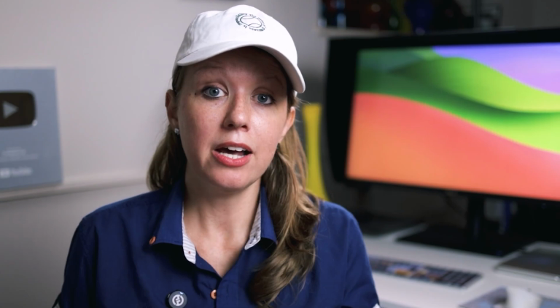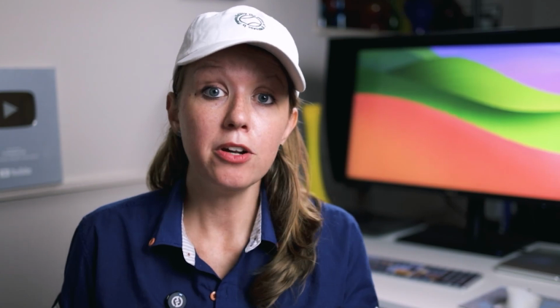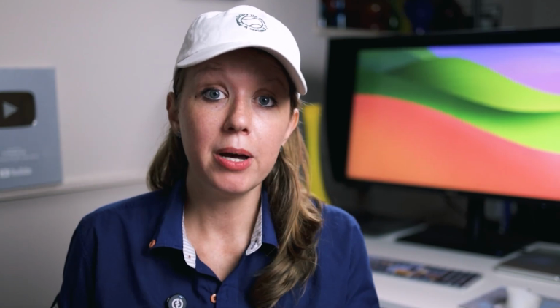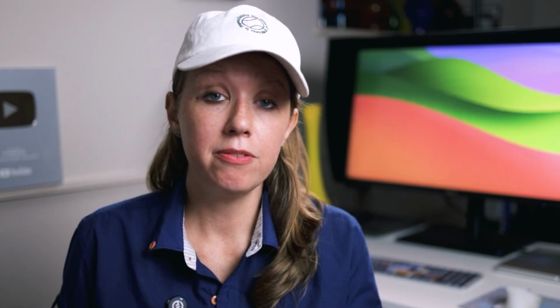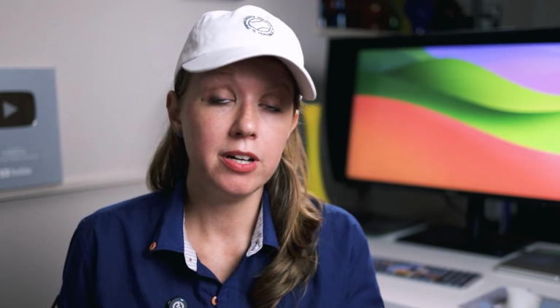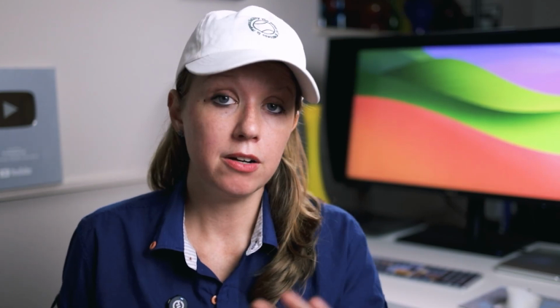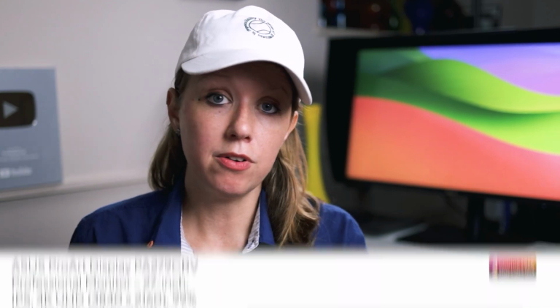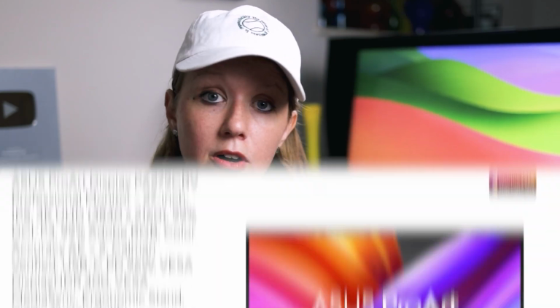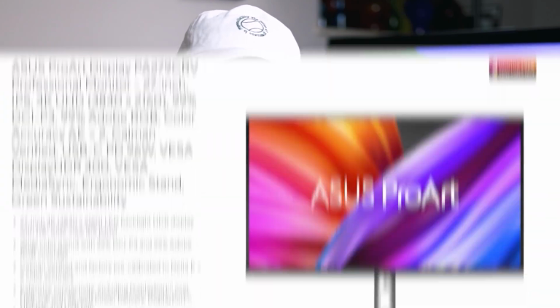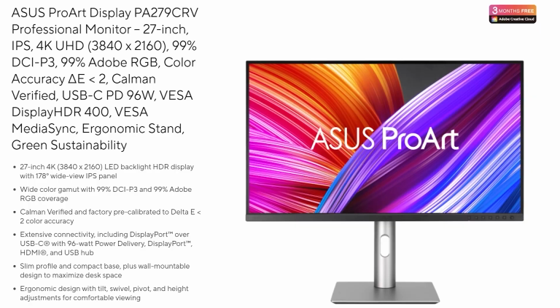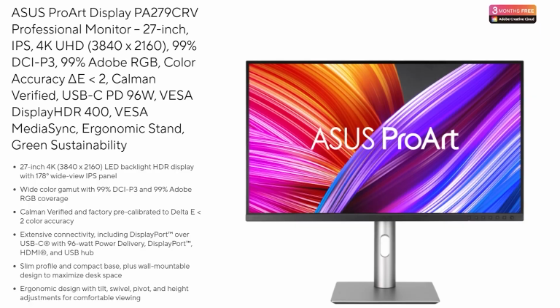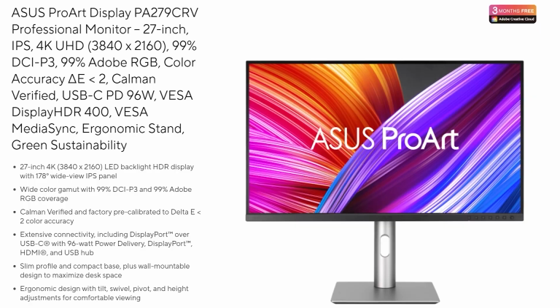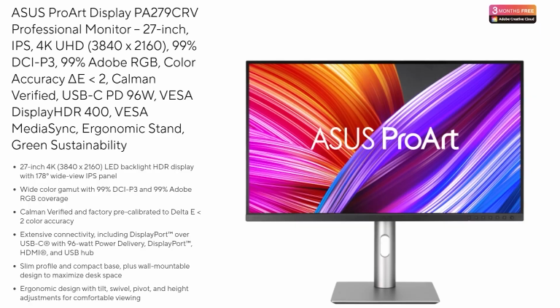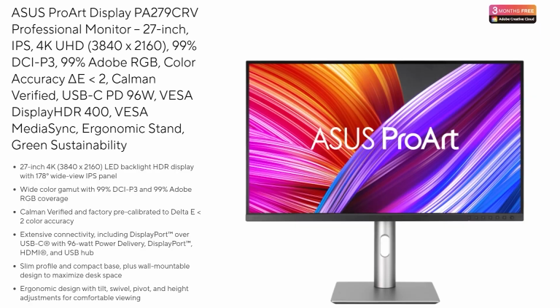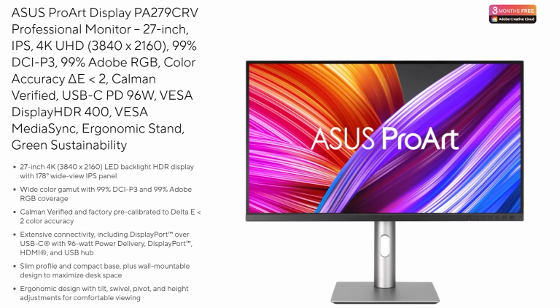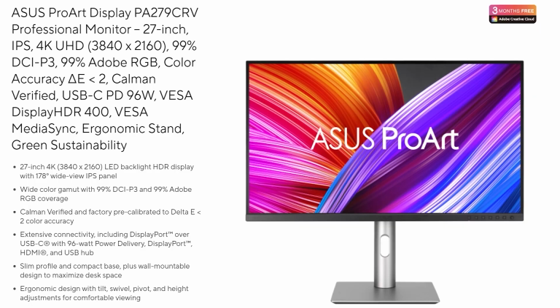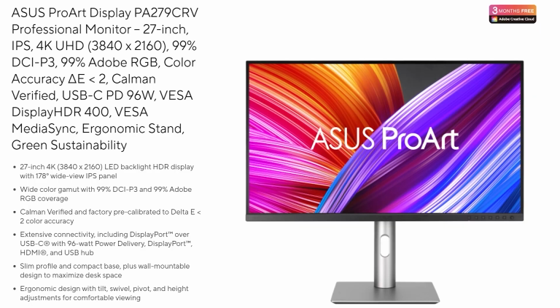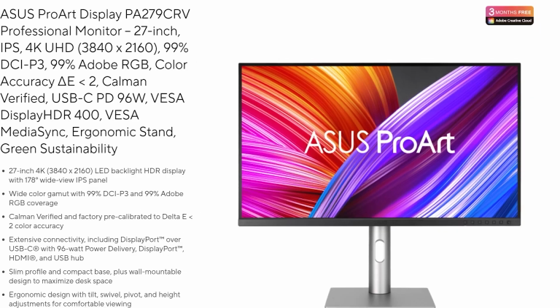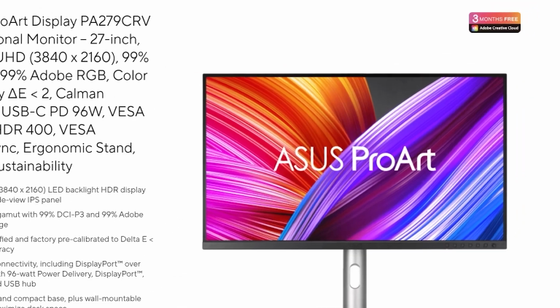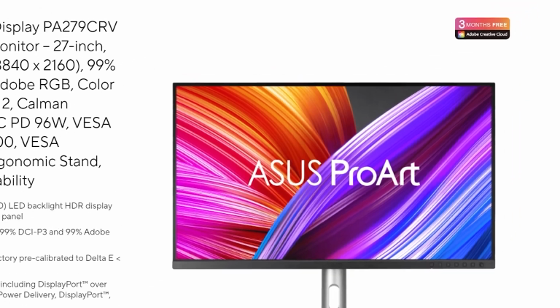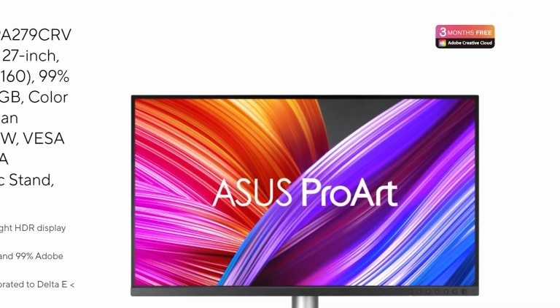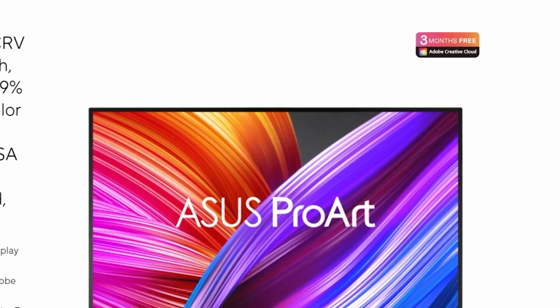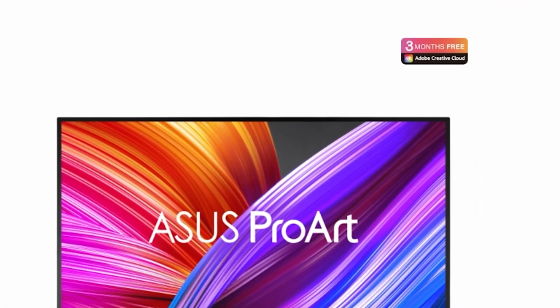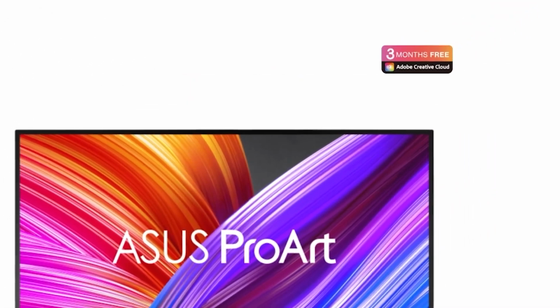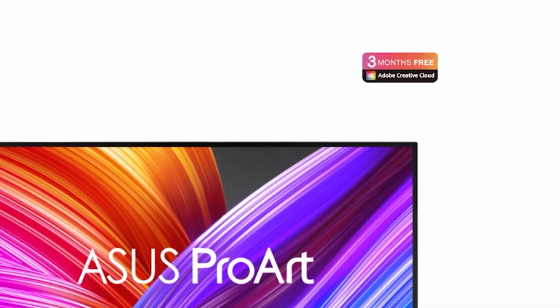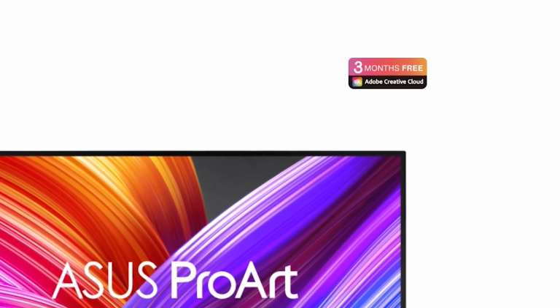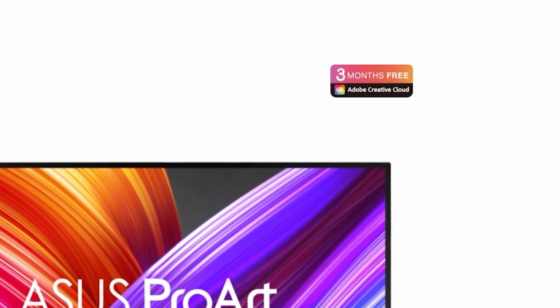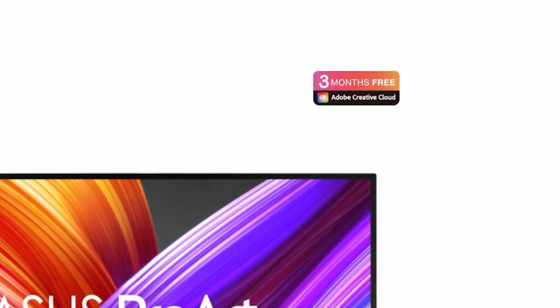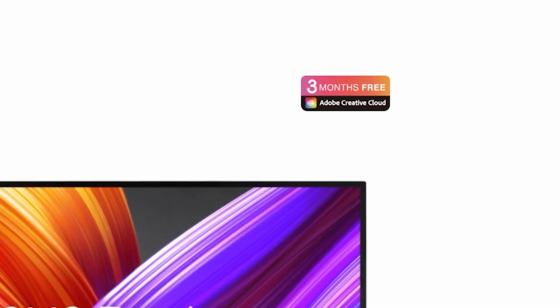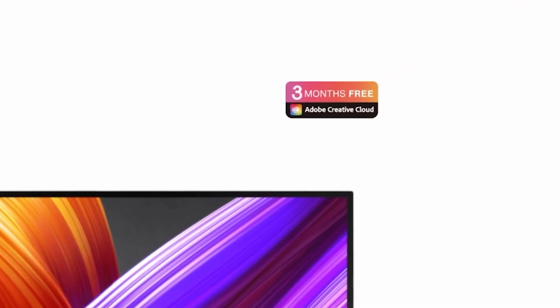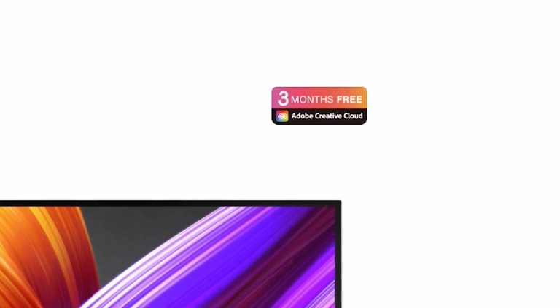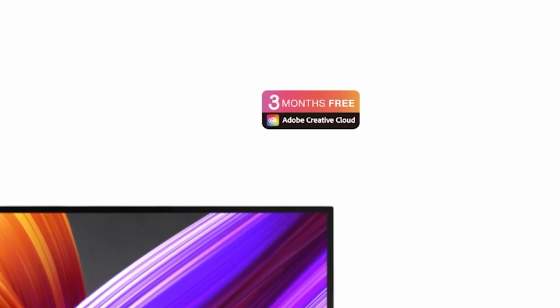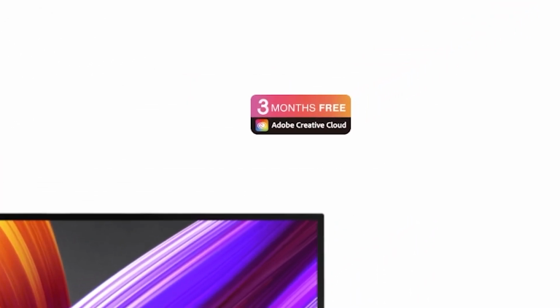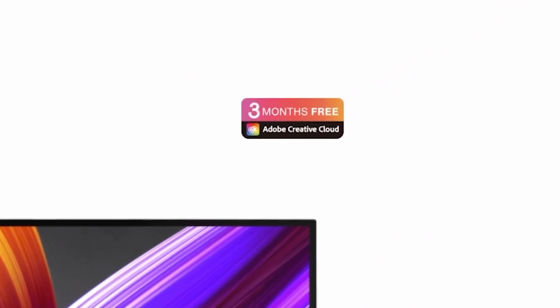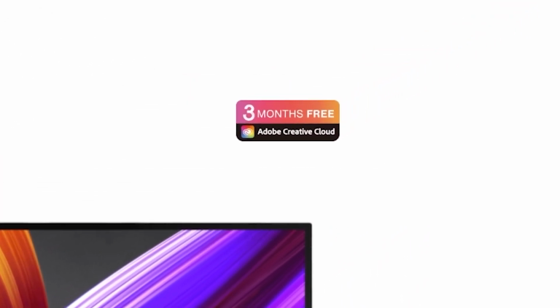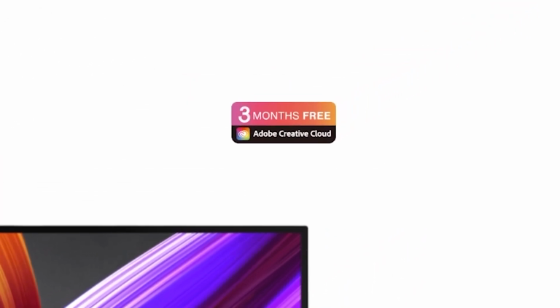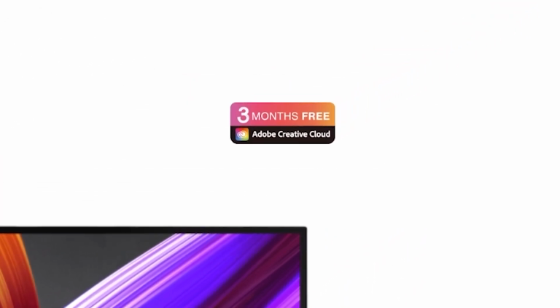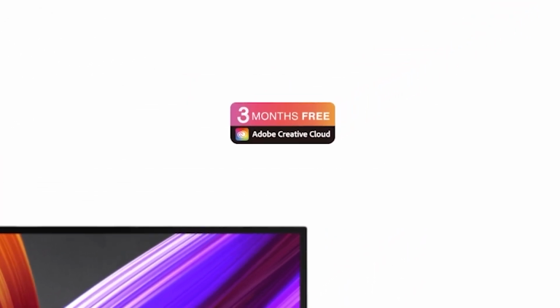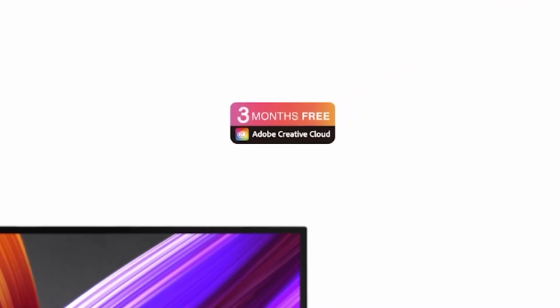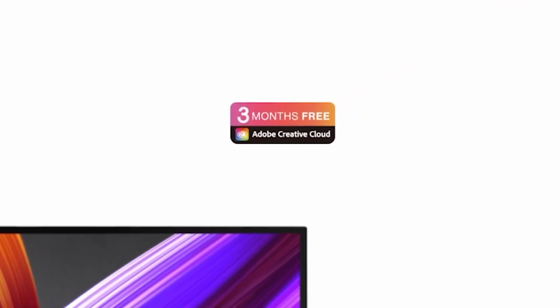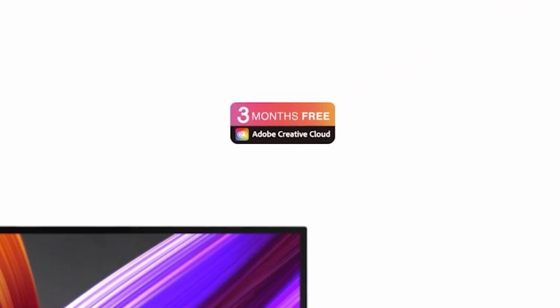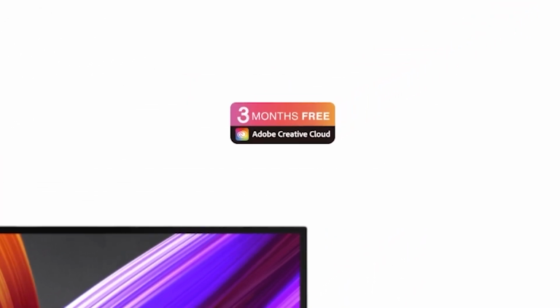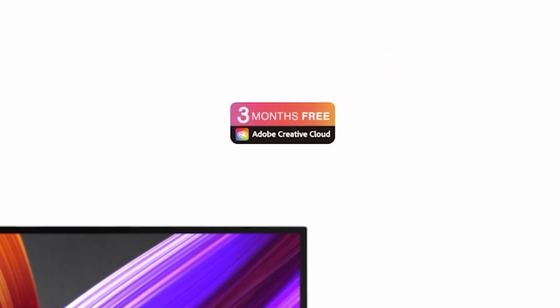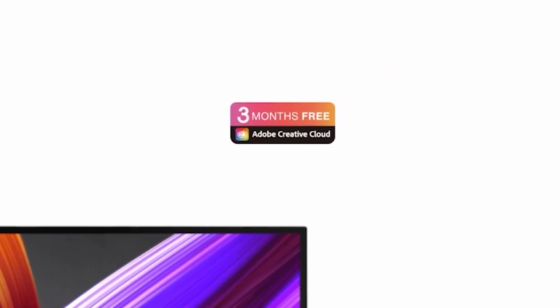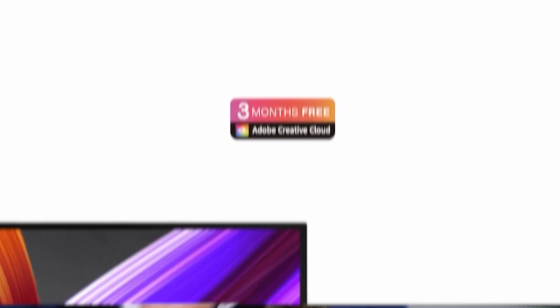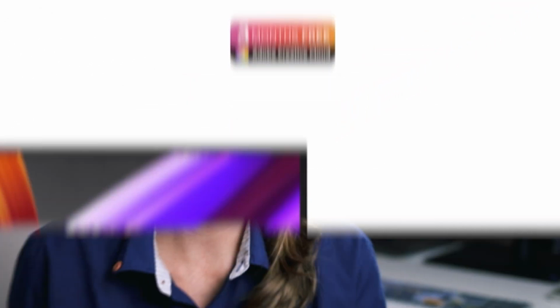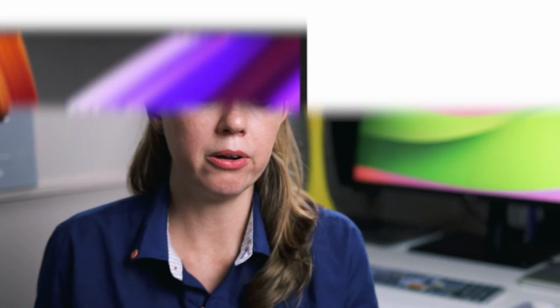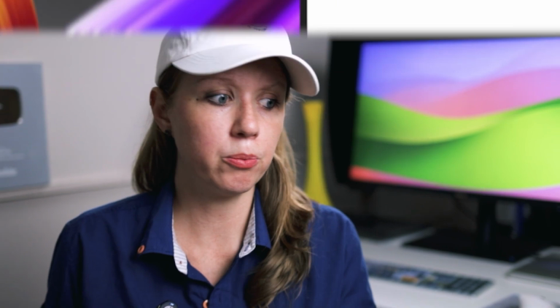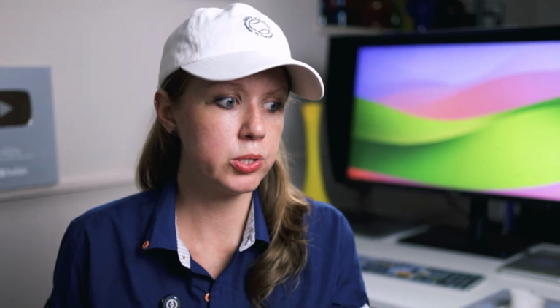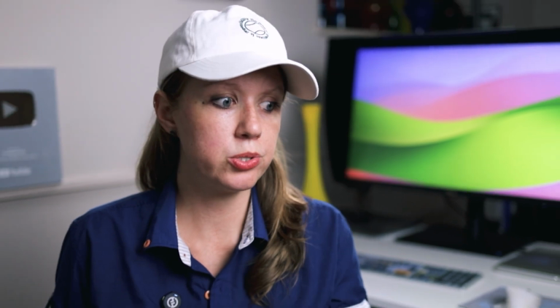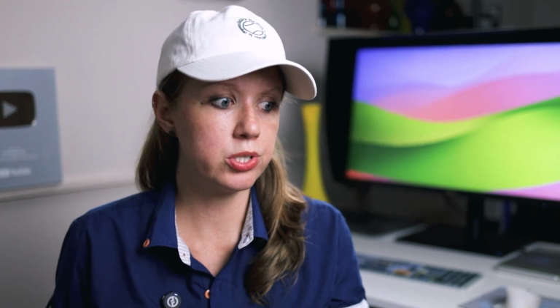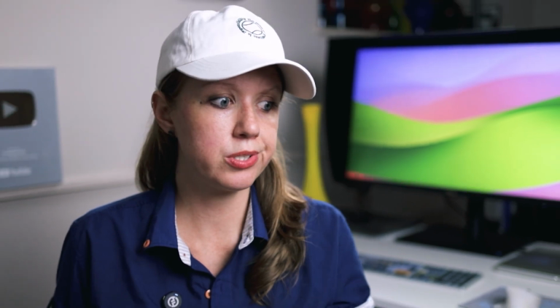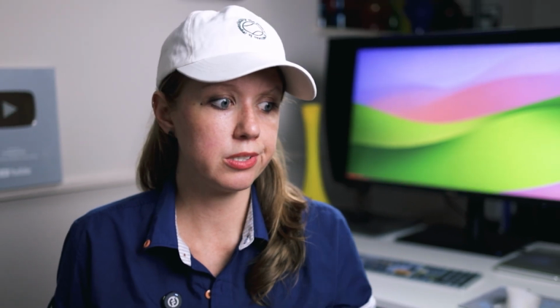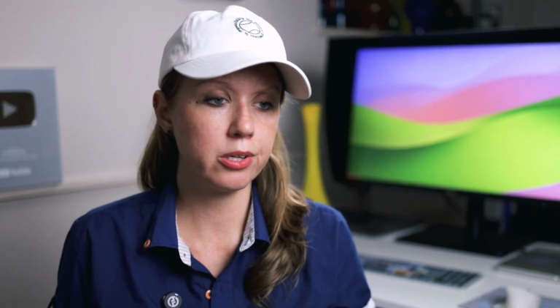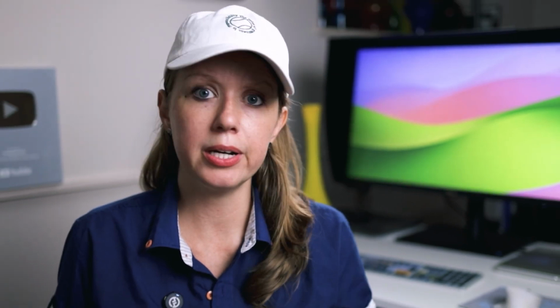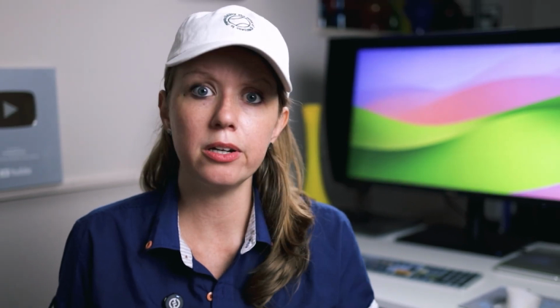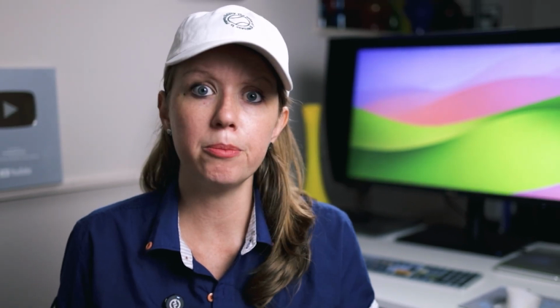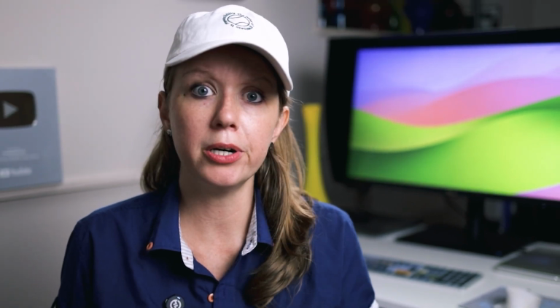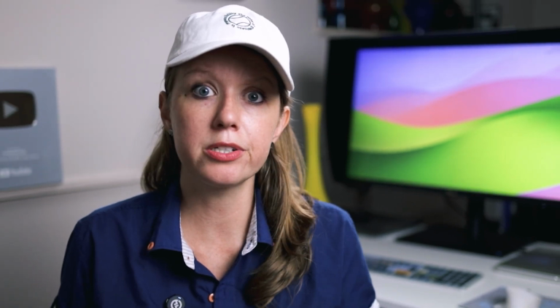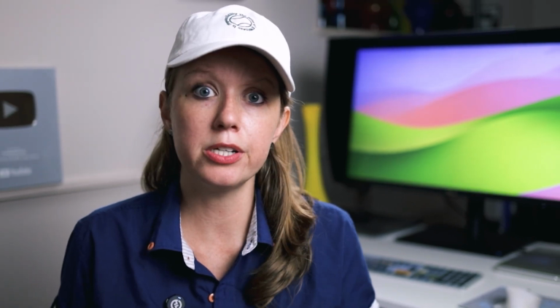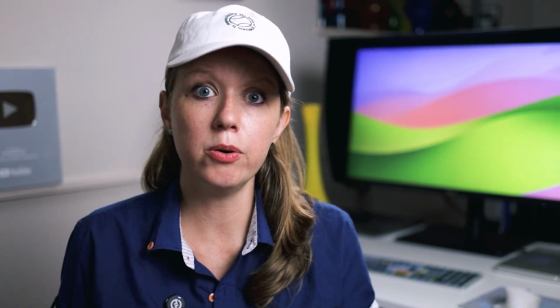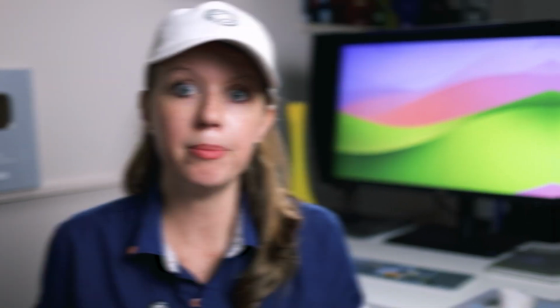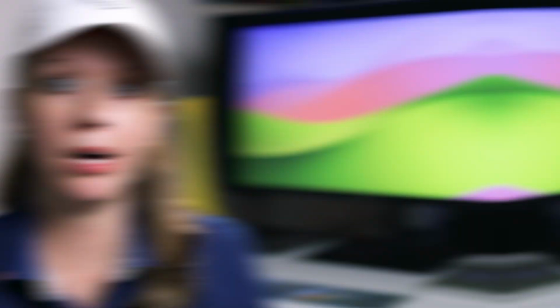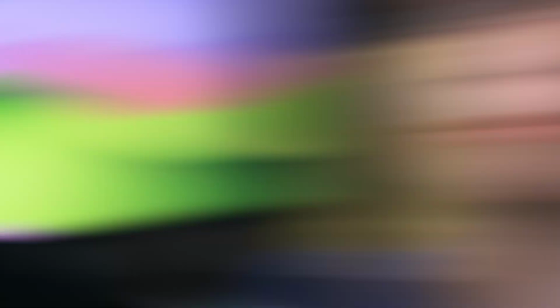Another benefit of all ProArt monitors is that they come with three months free of Adobe Creative Cloud, which is a great little perk.